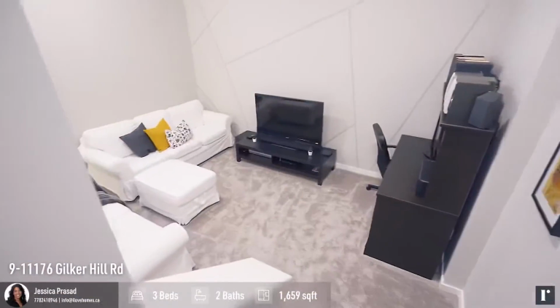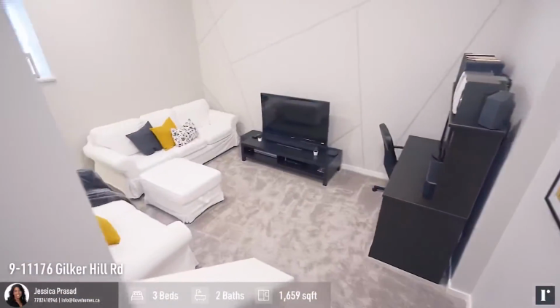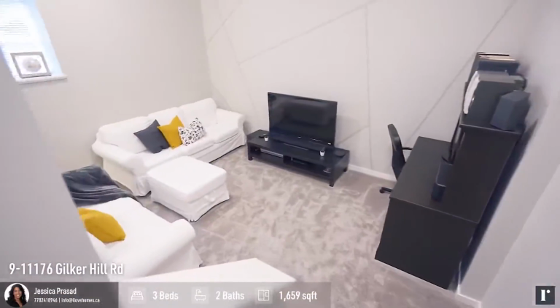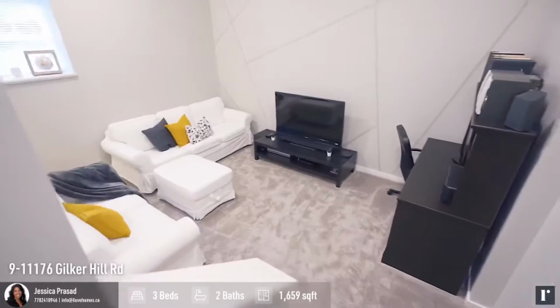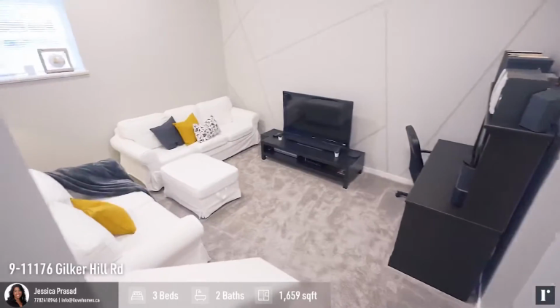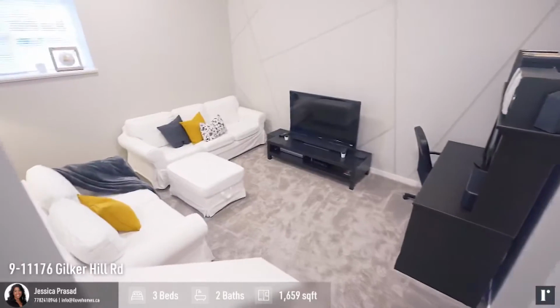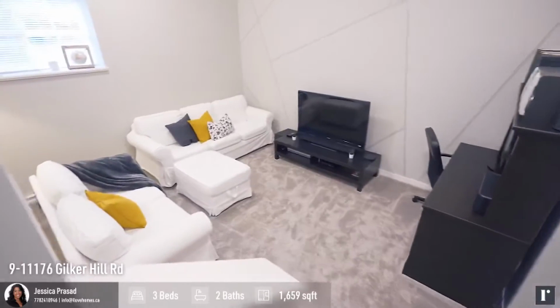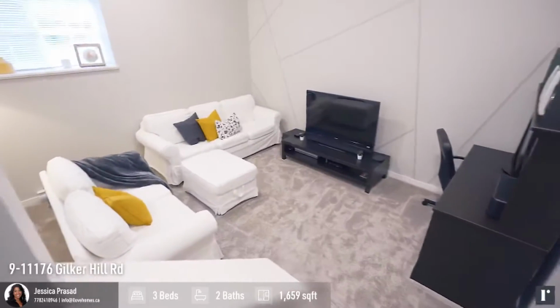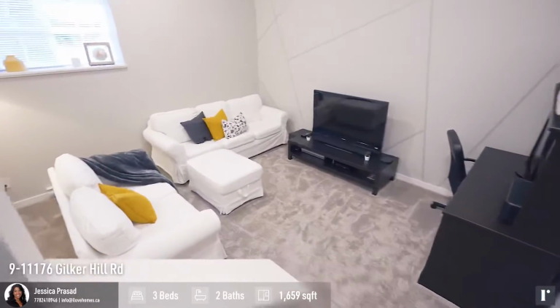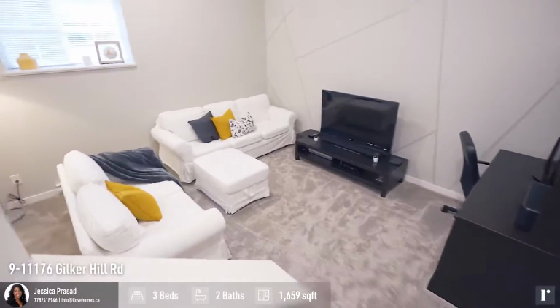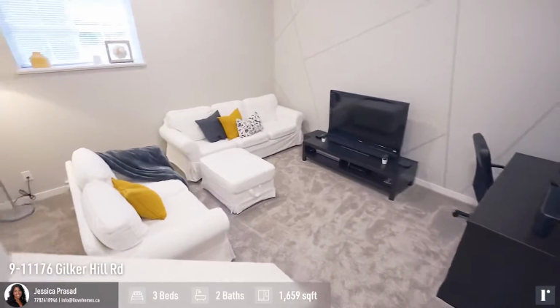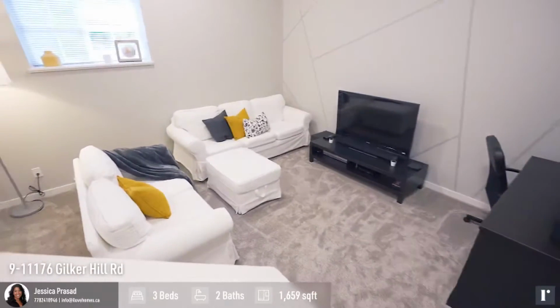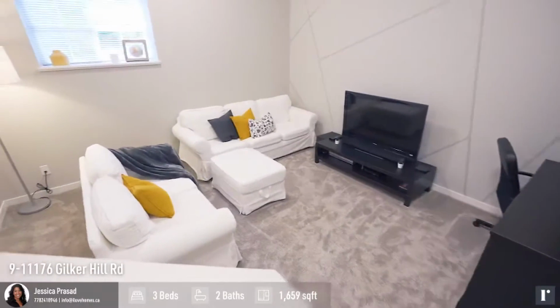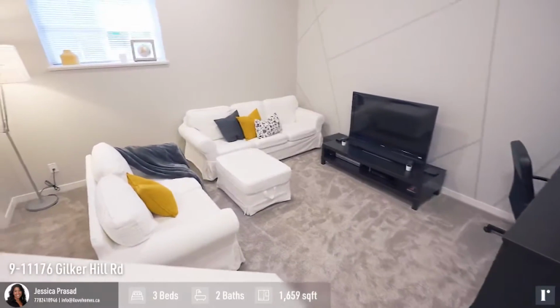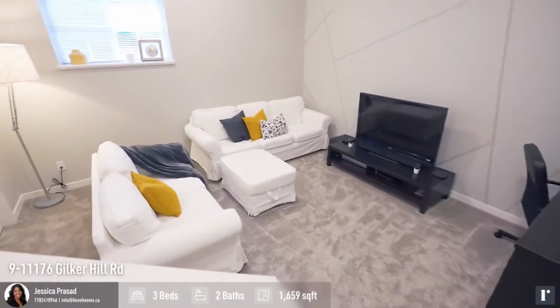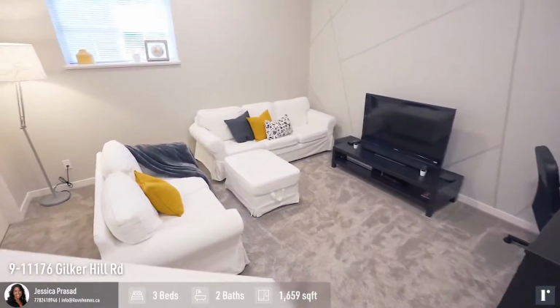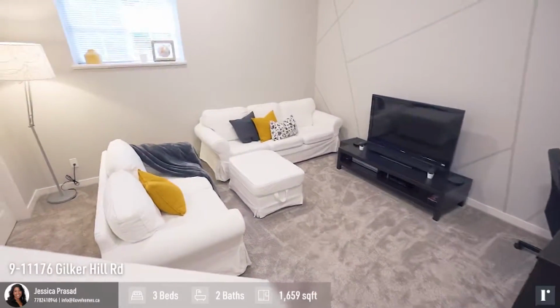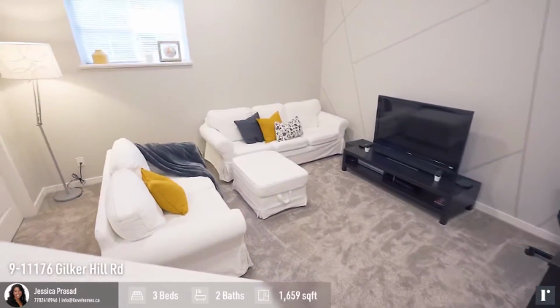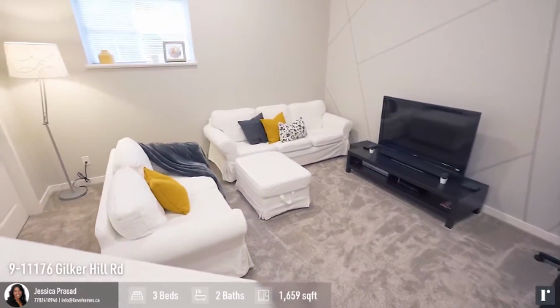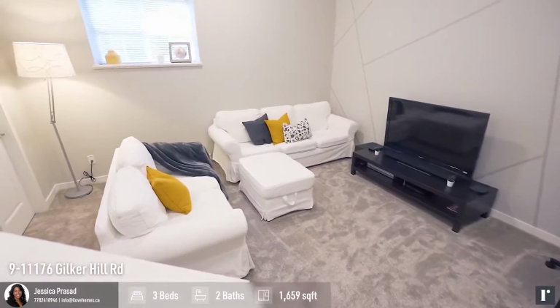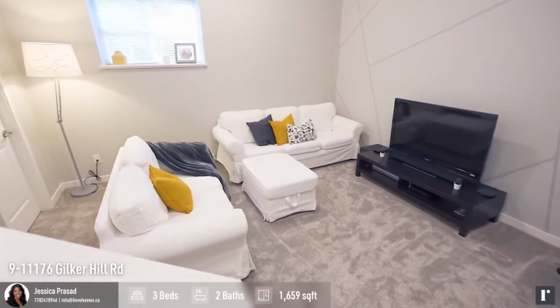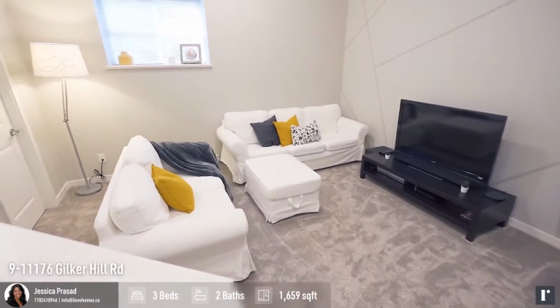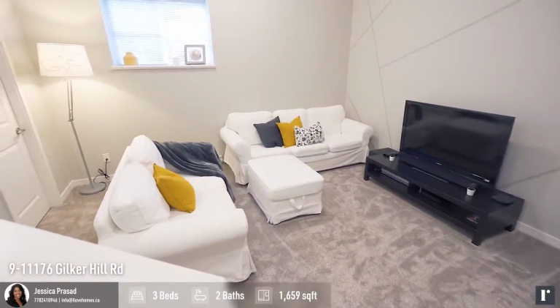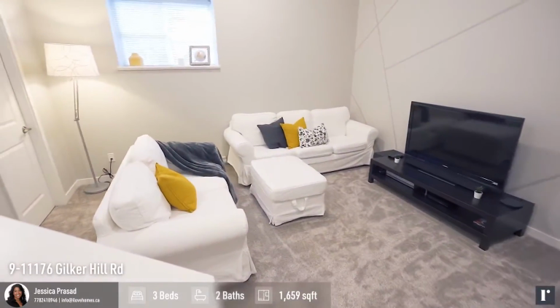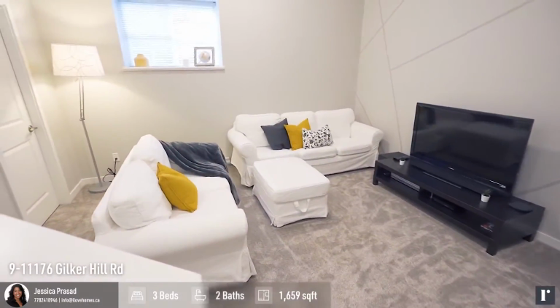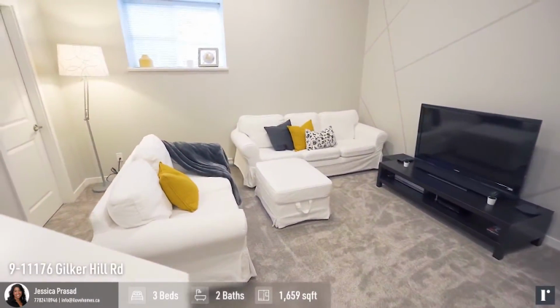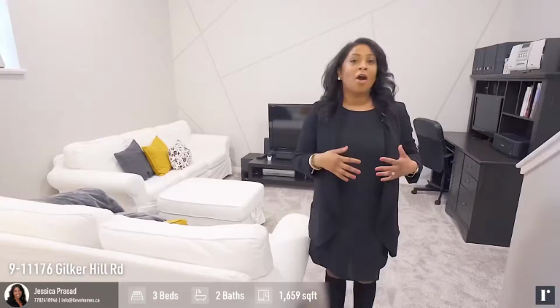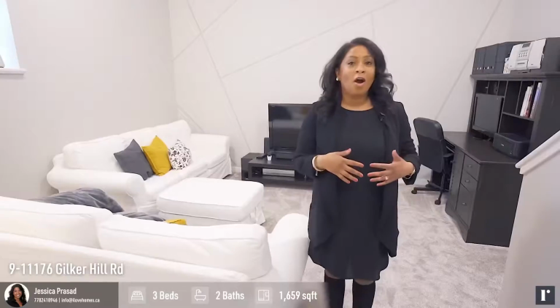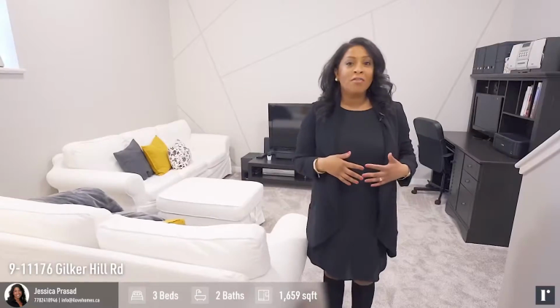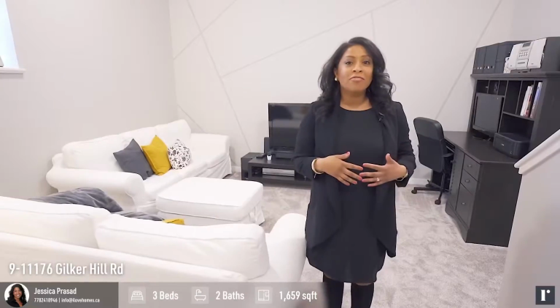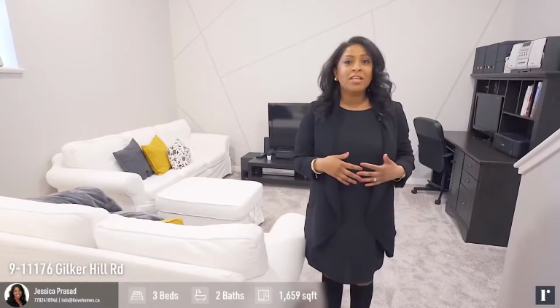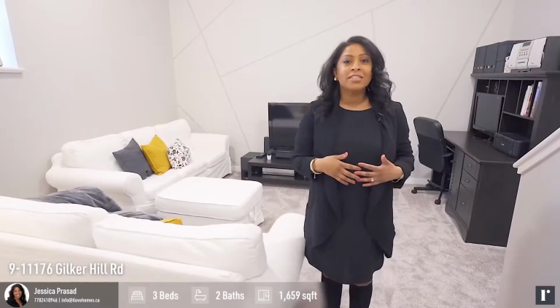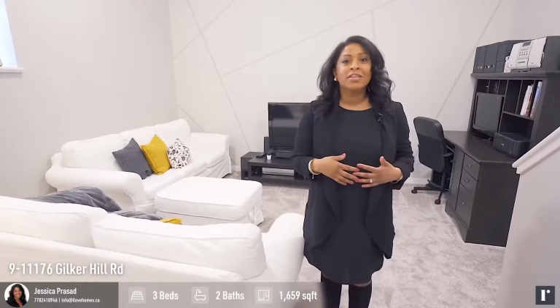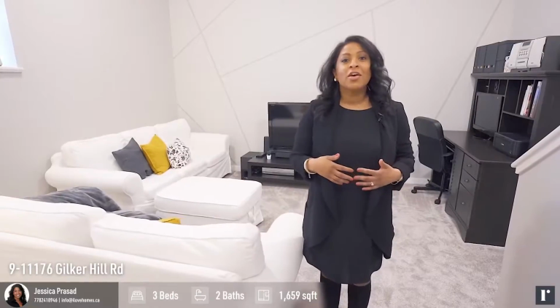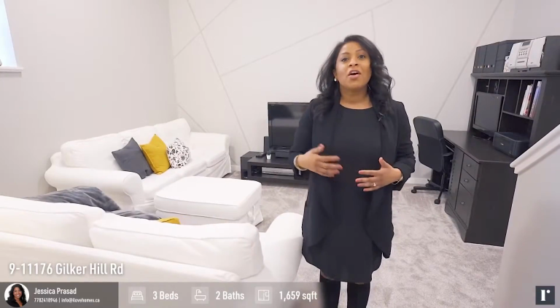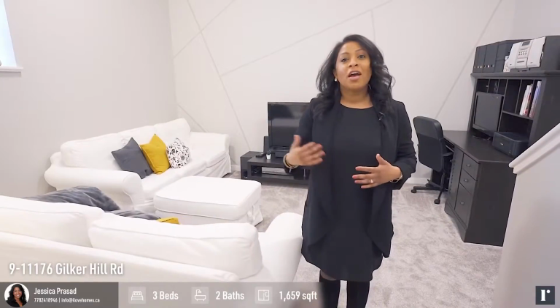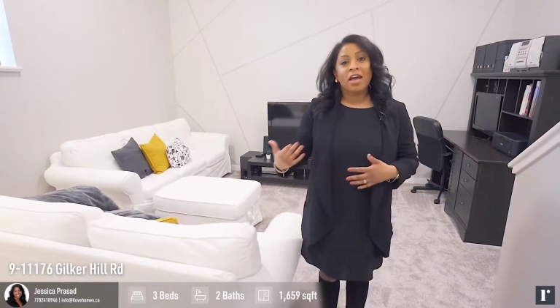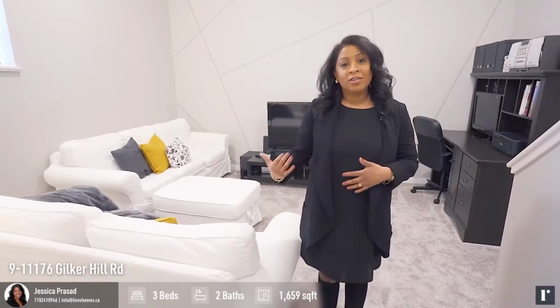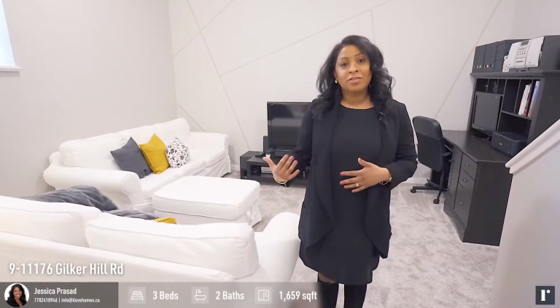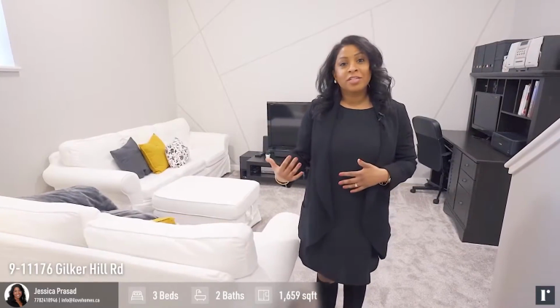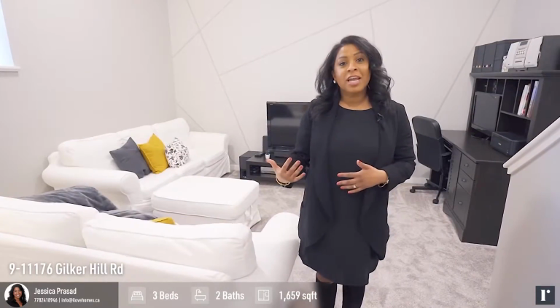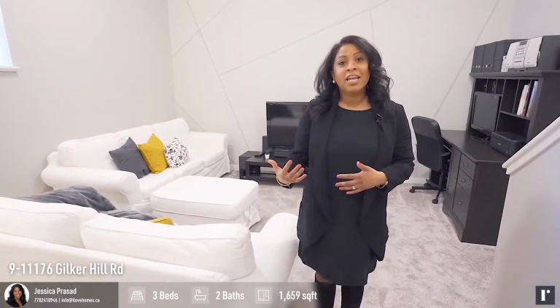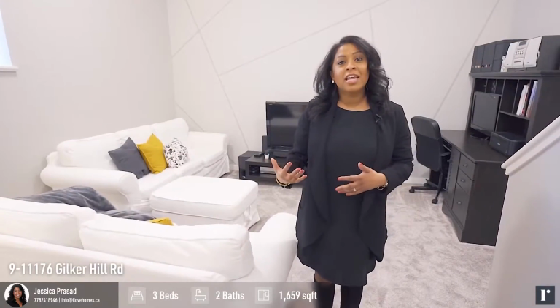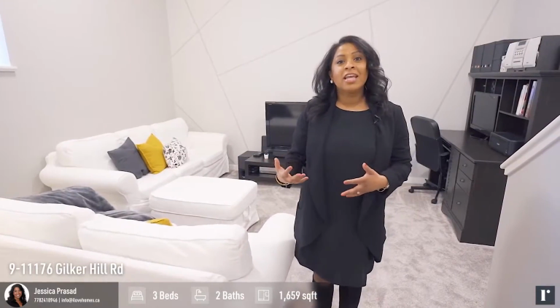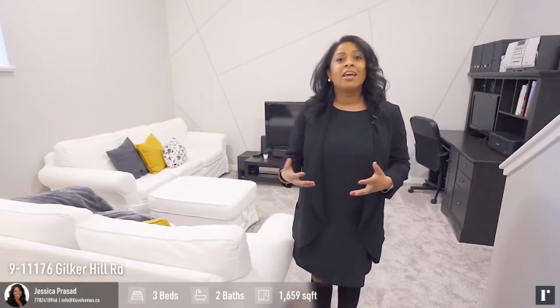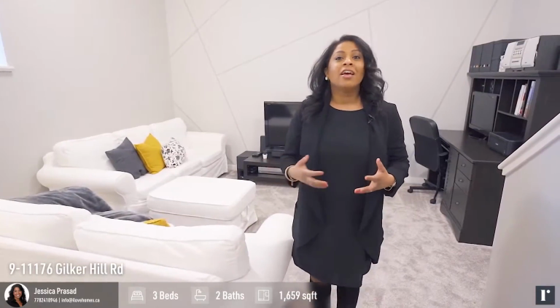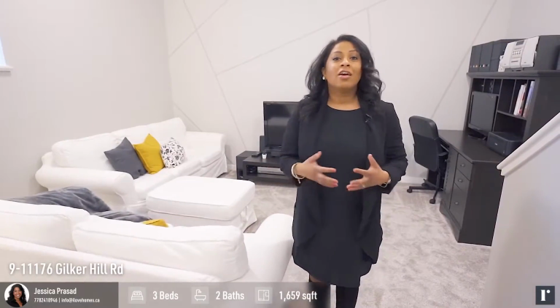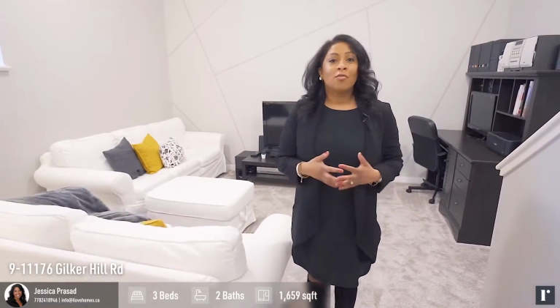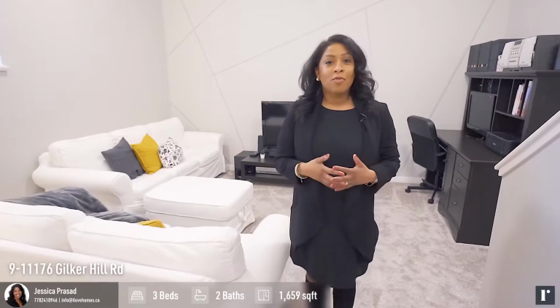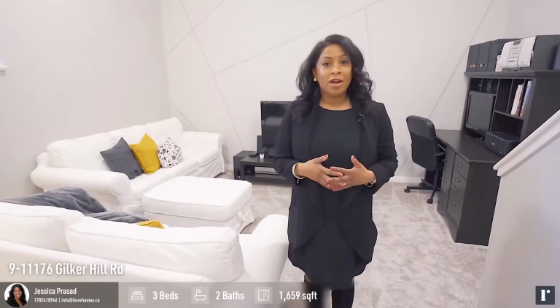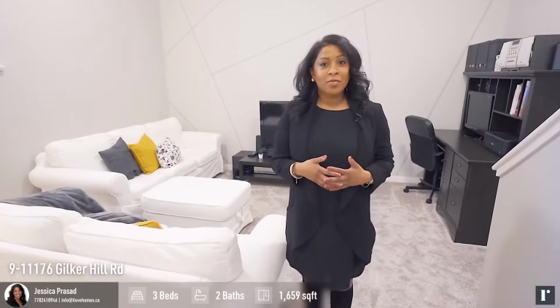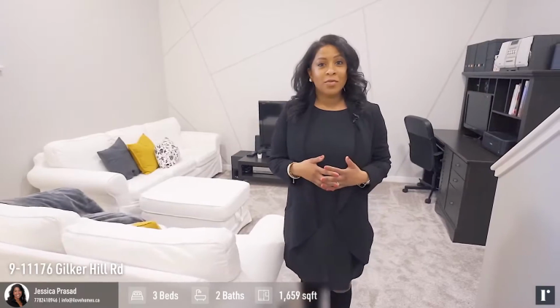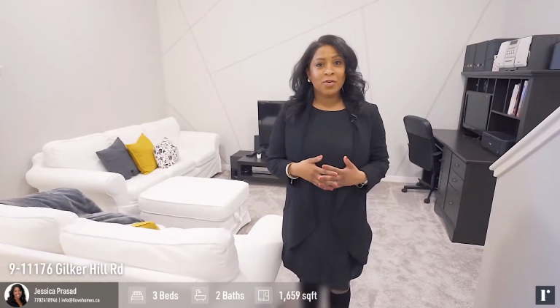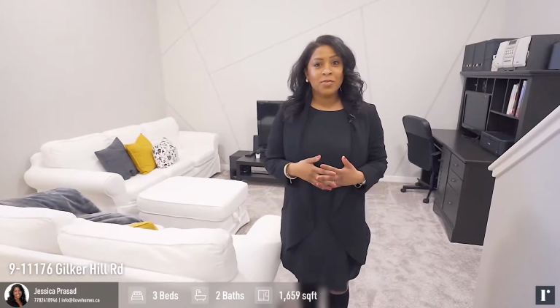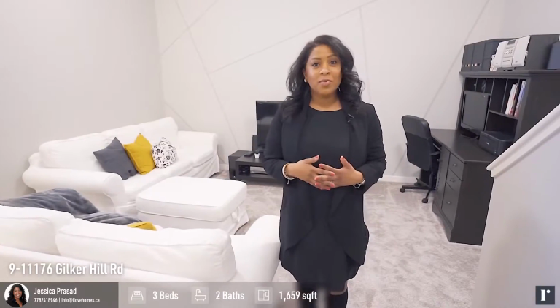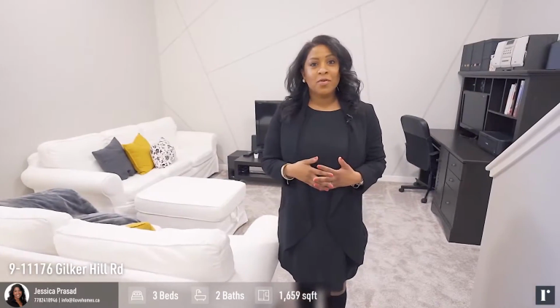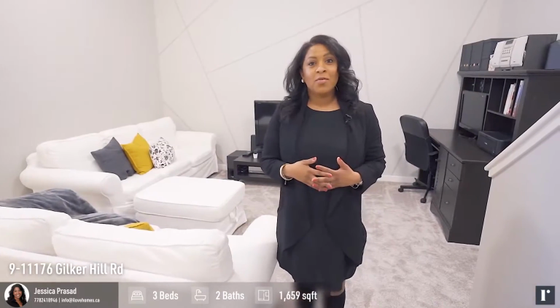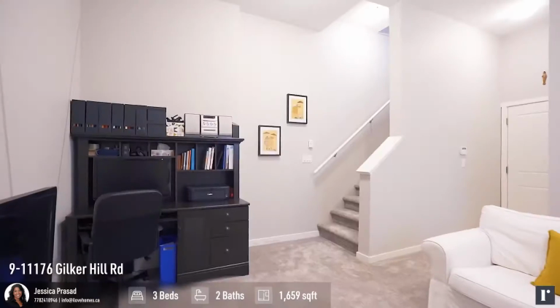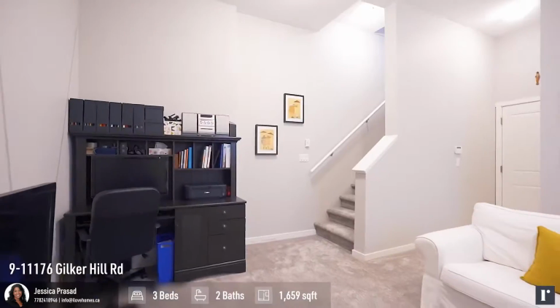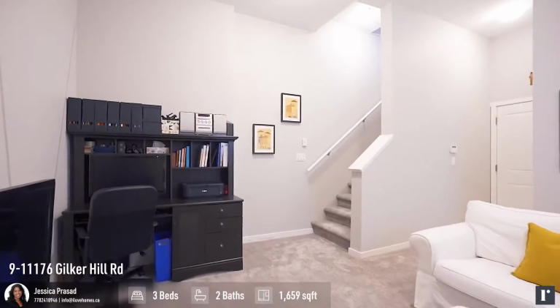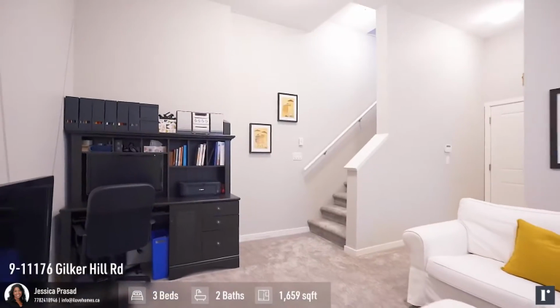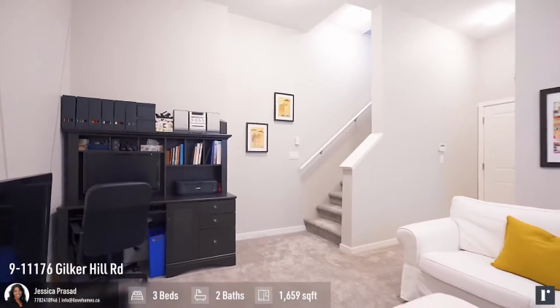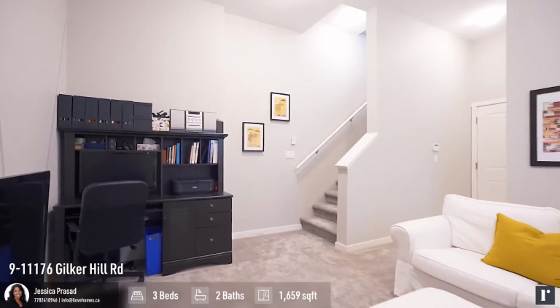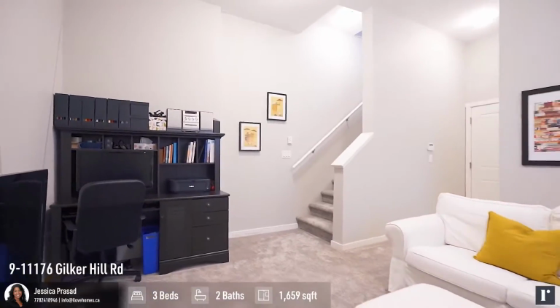Look at this space. It's perfect for an office, entertaining, rec room, or even a gym.